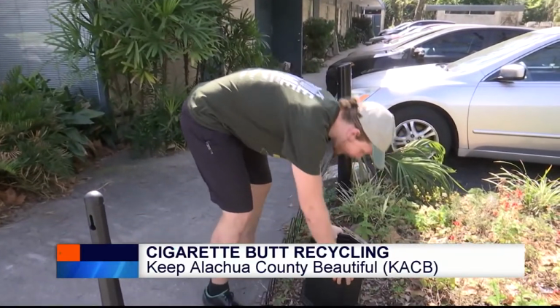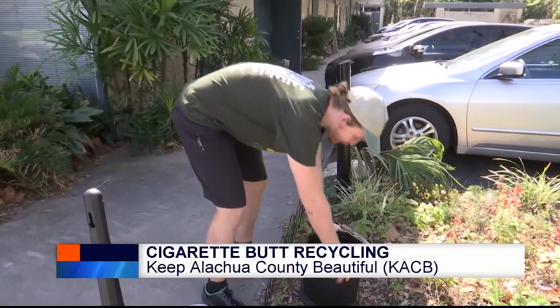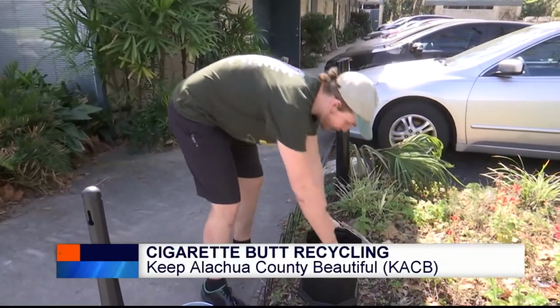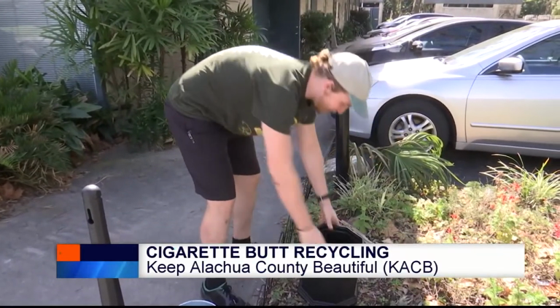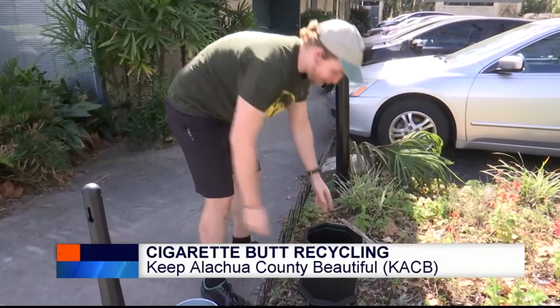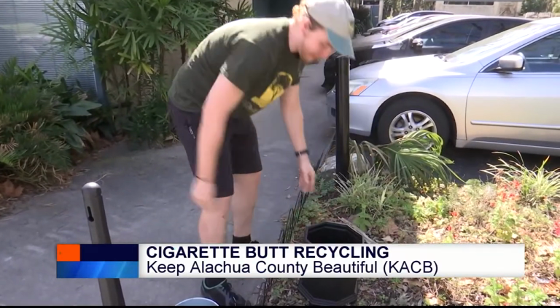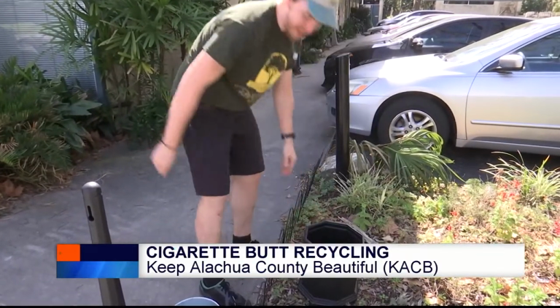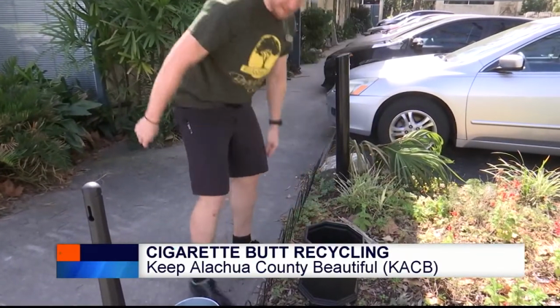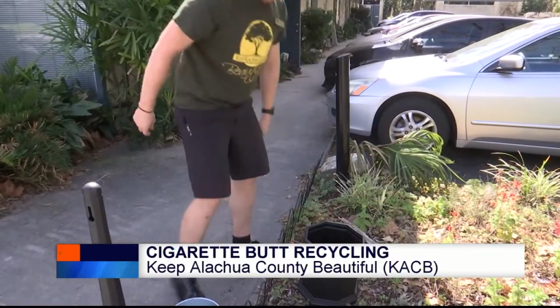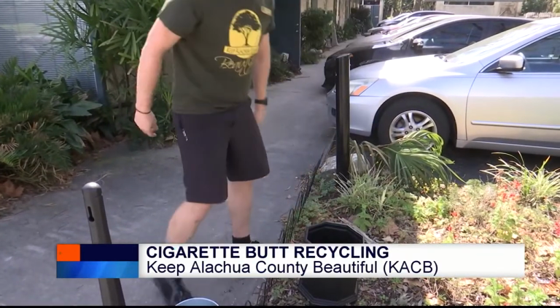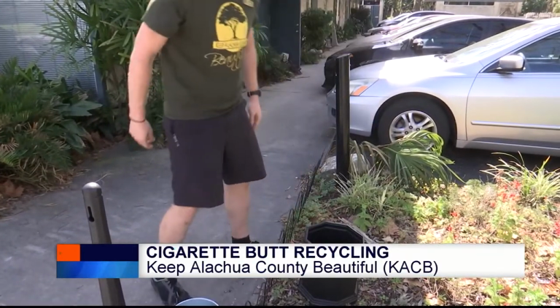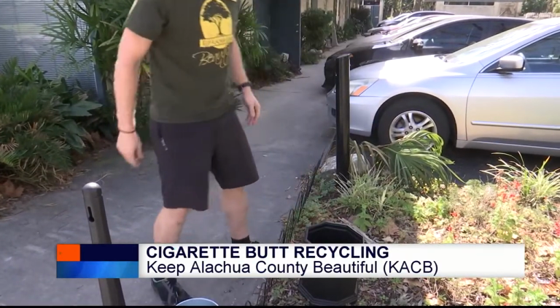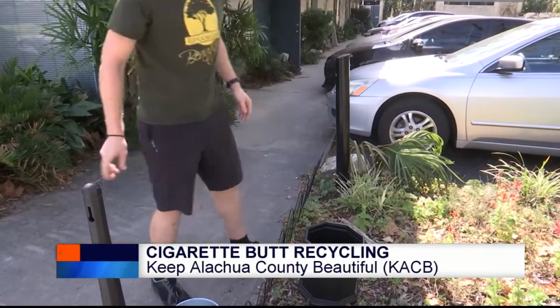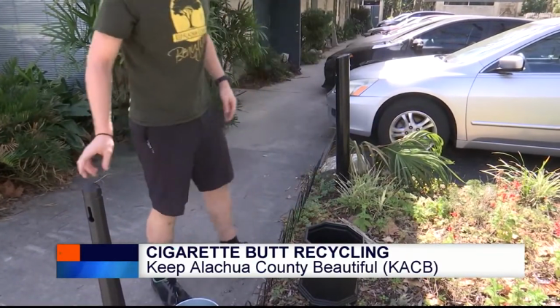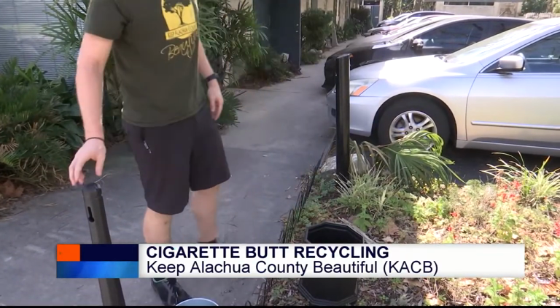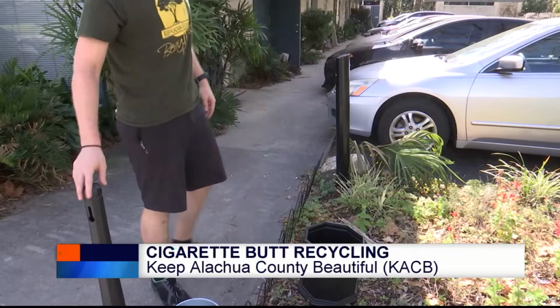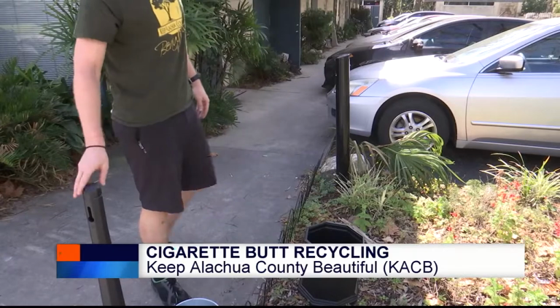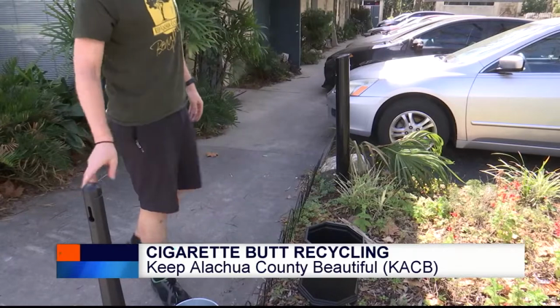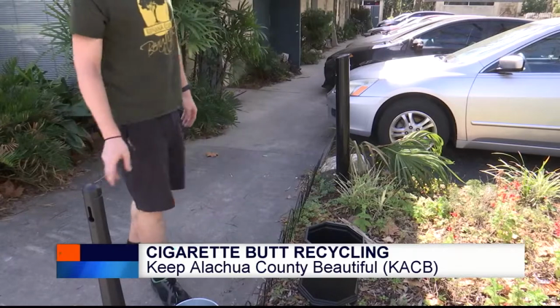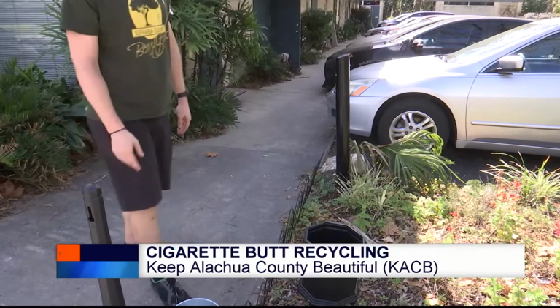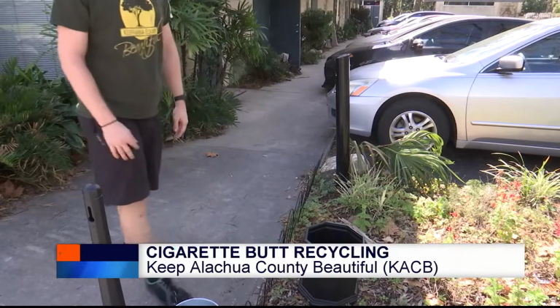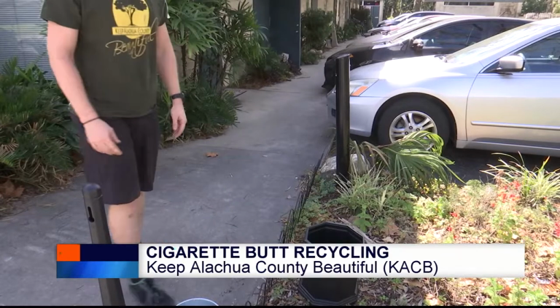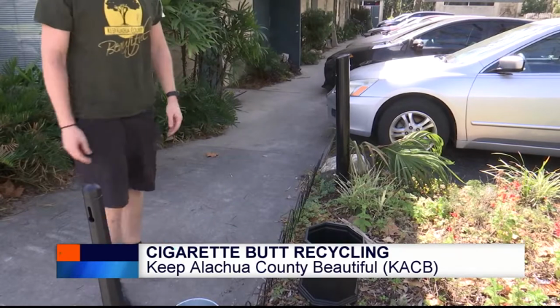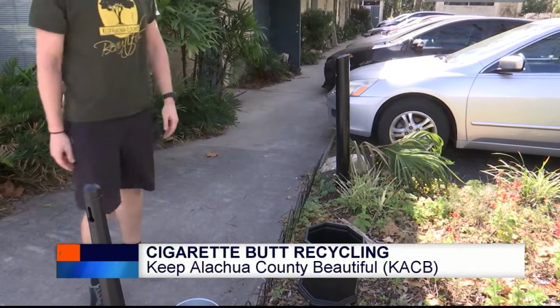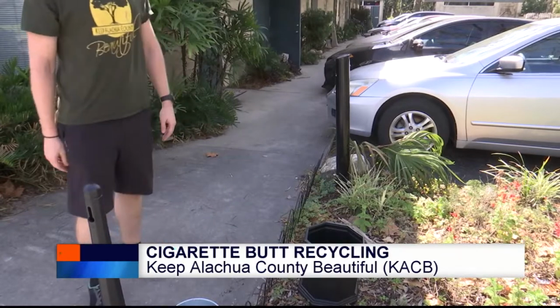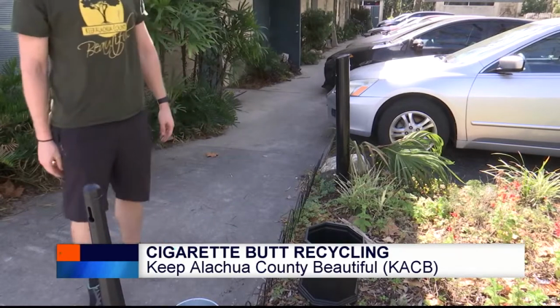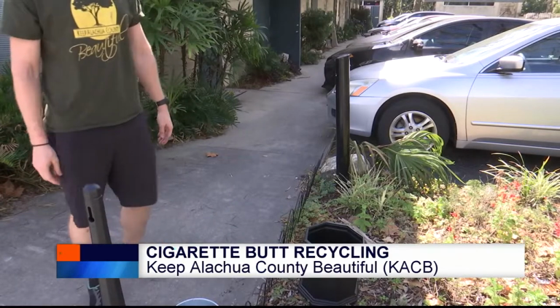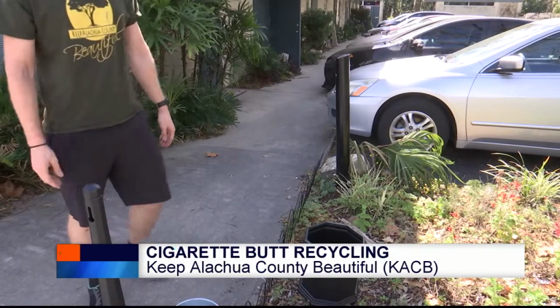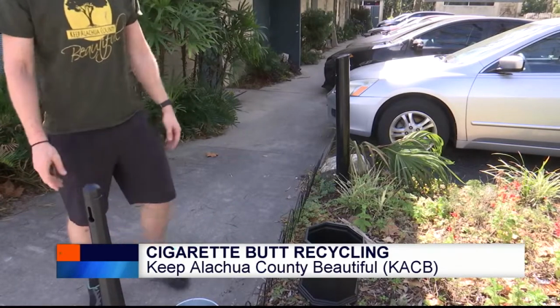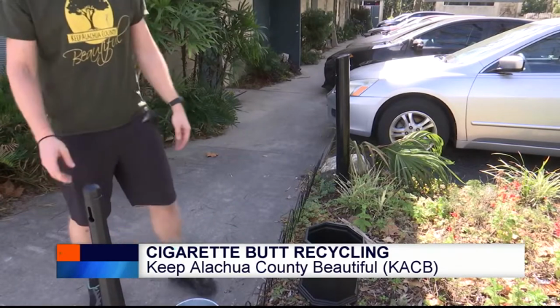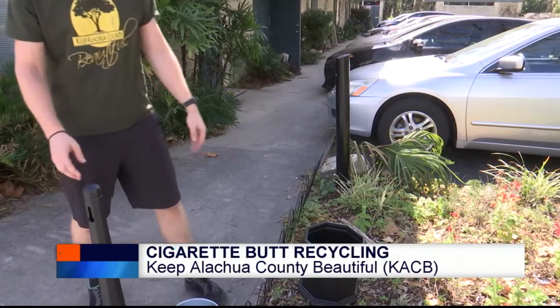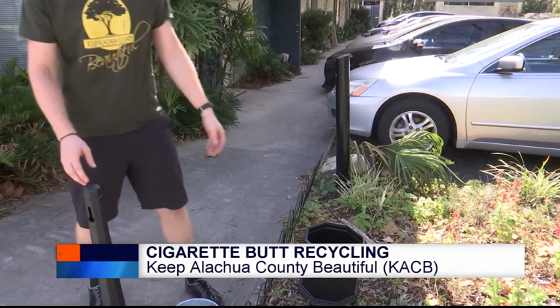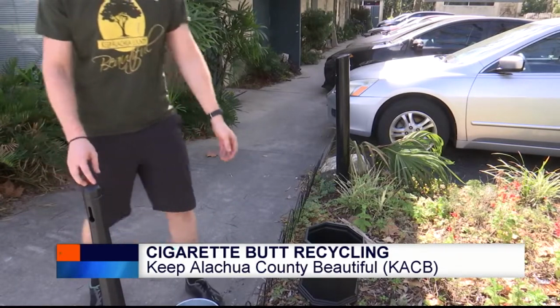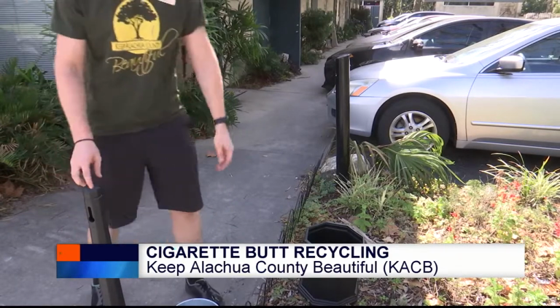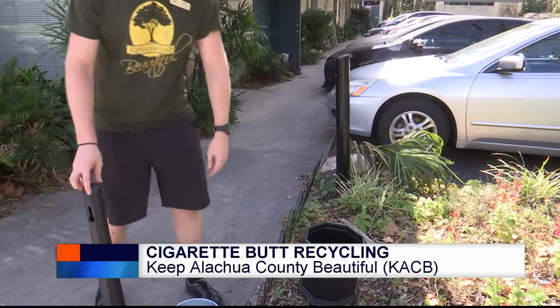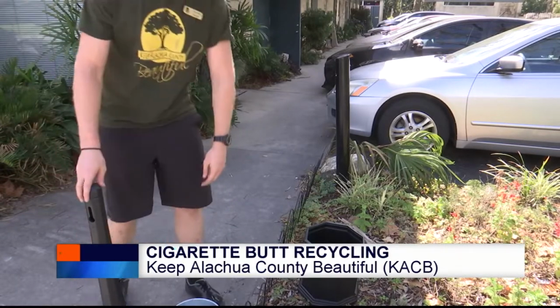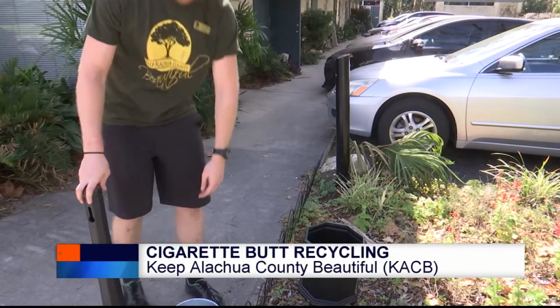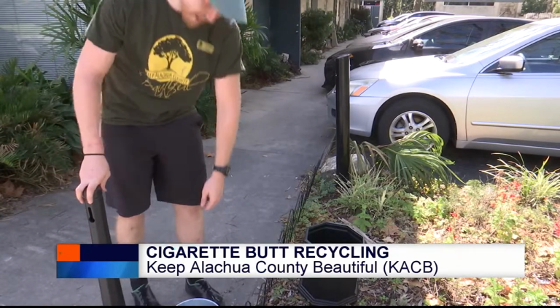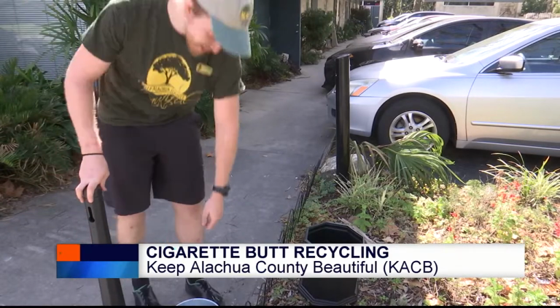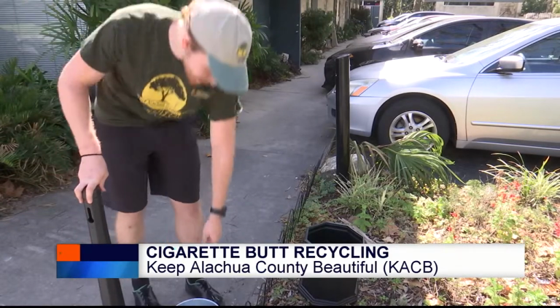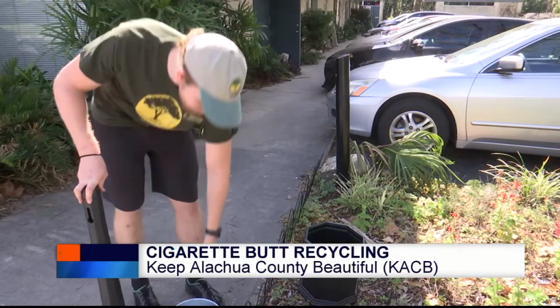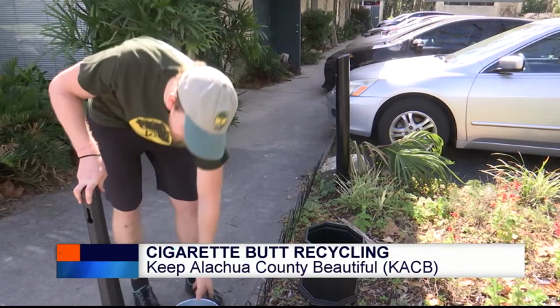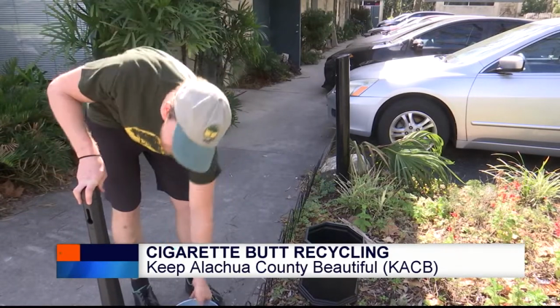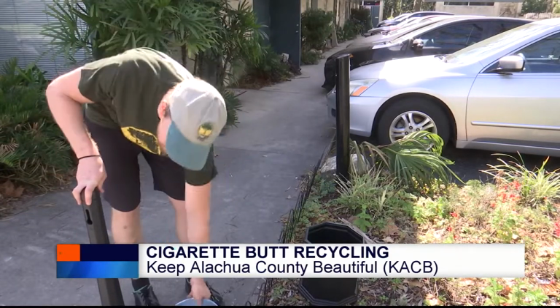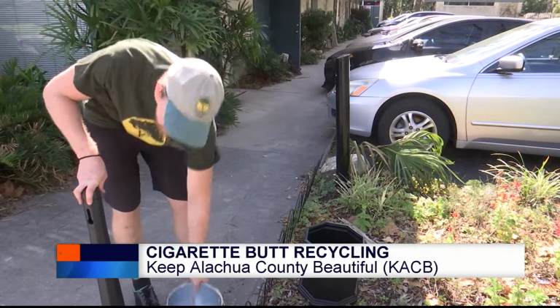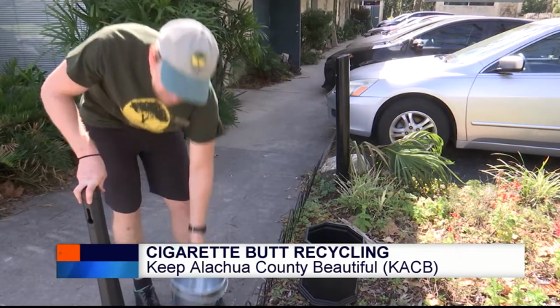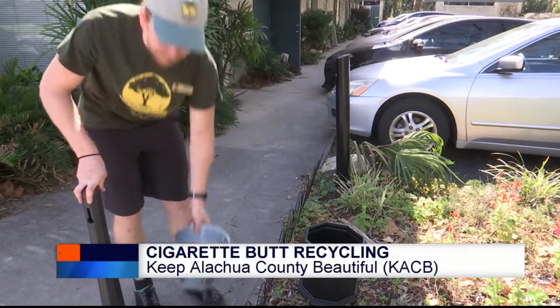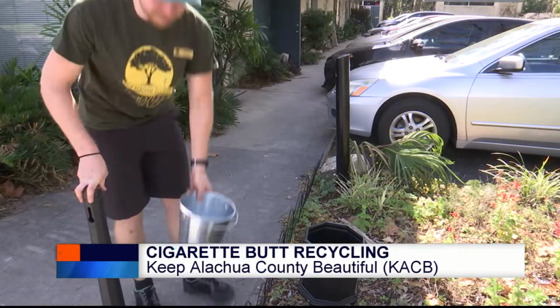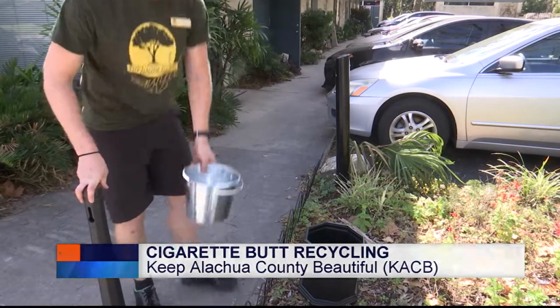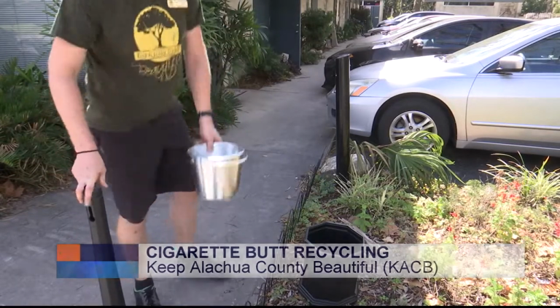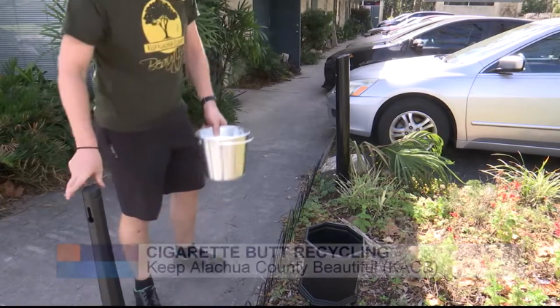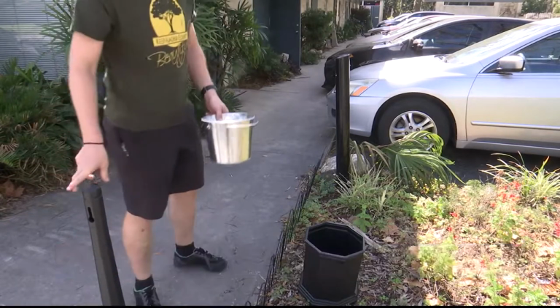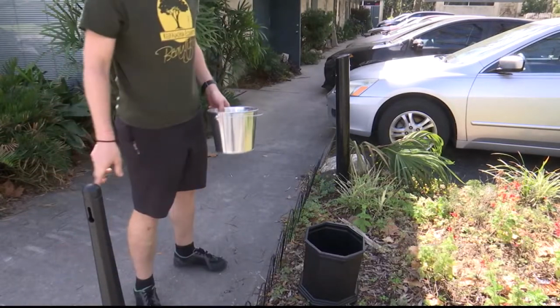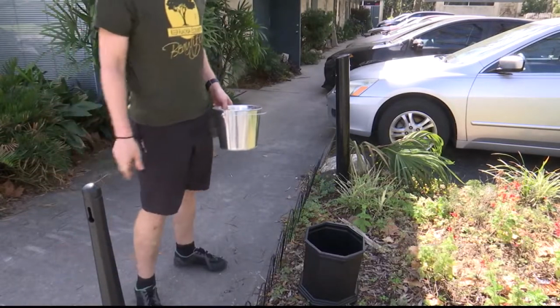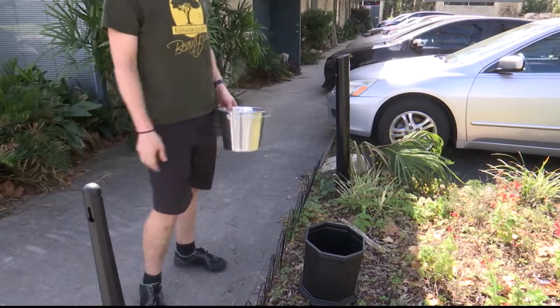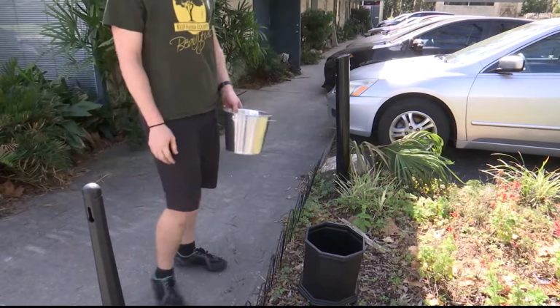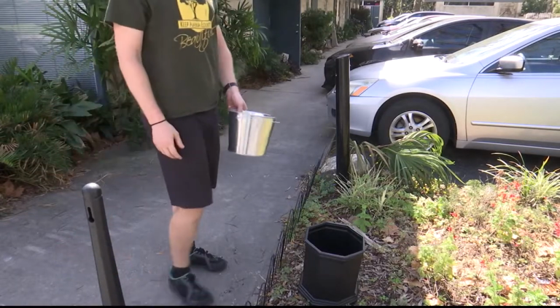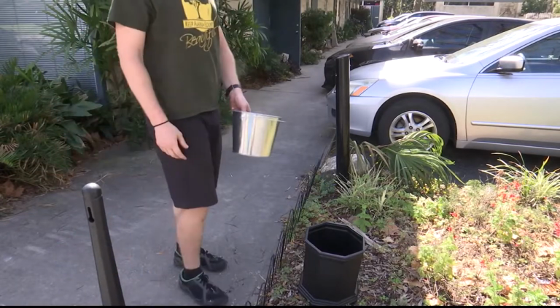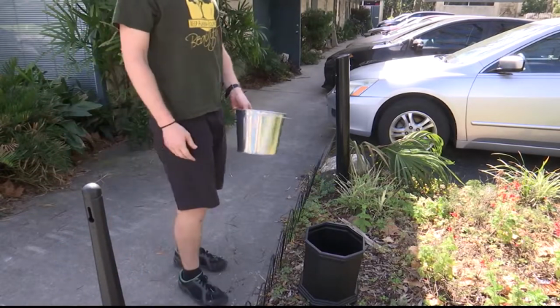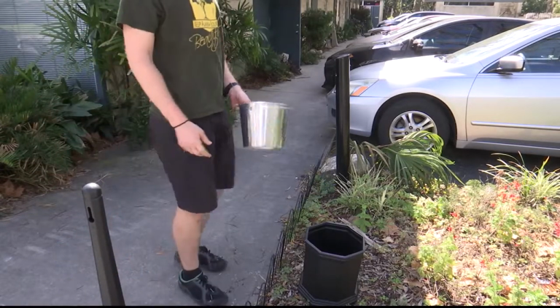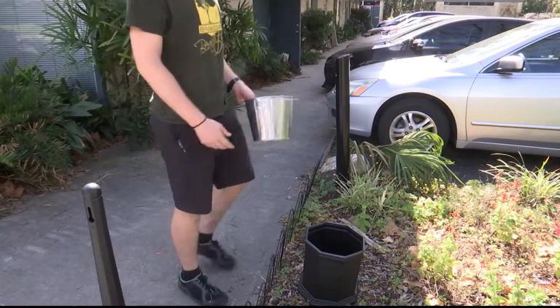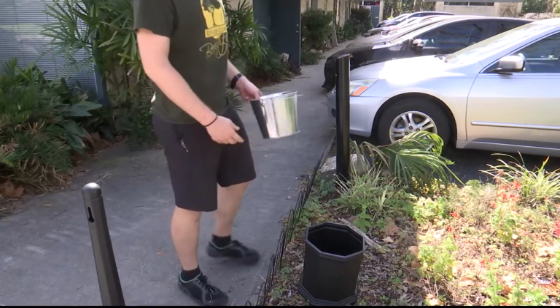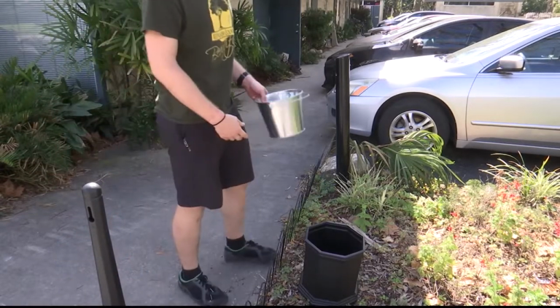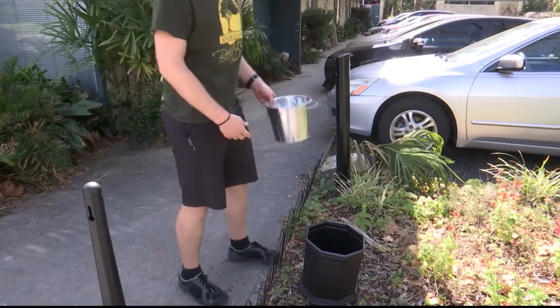Jam that in there, bolt that down so nobody steals it. It's the biggest problem. Please don't steal our receptacles.